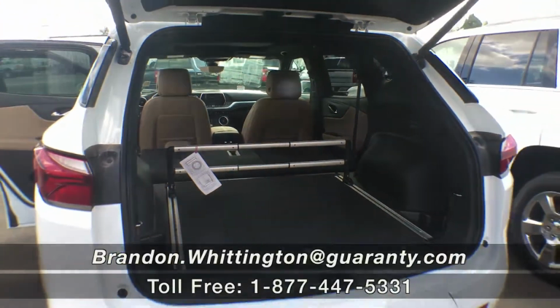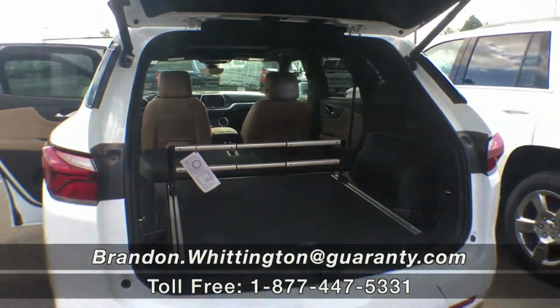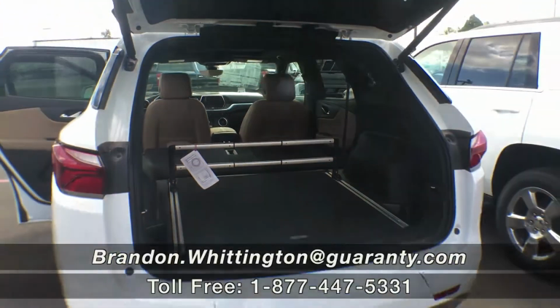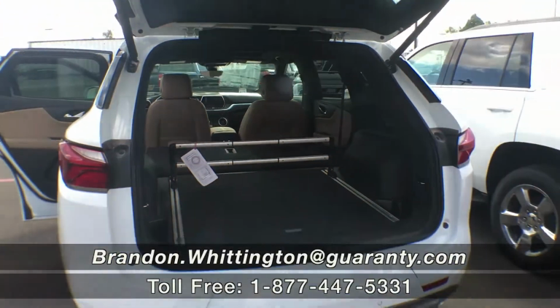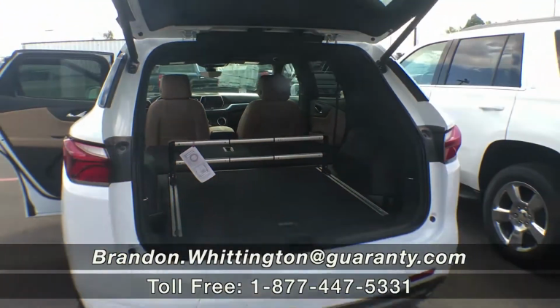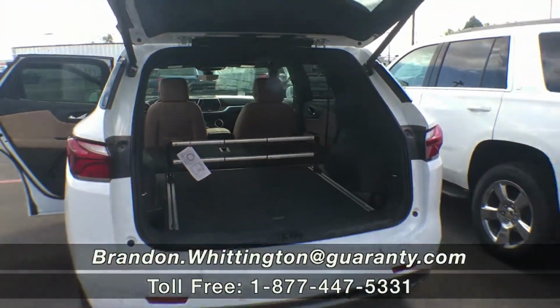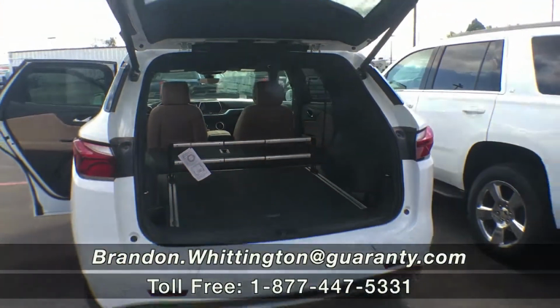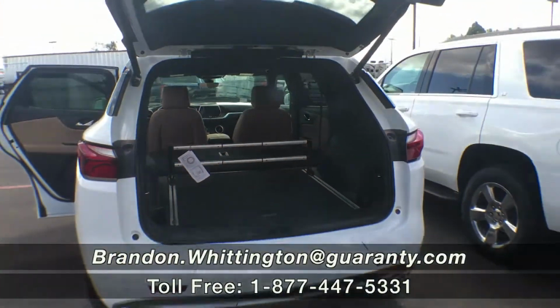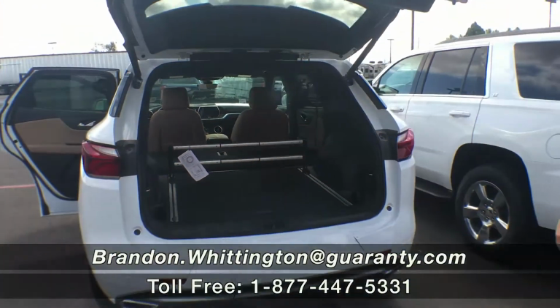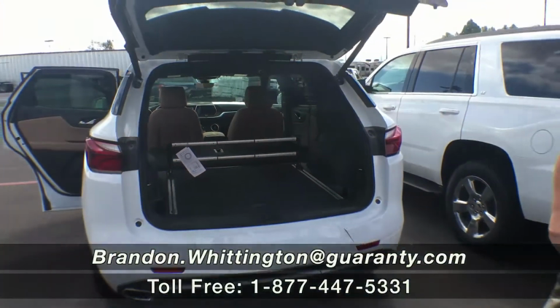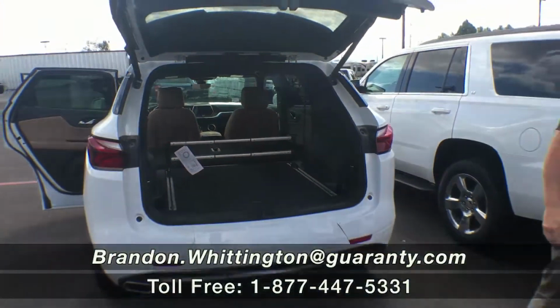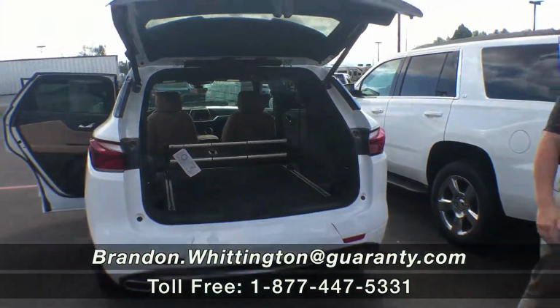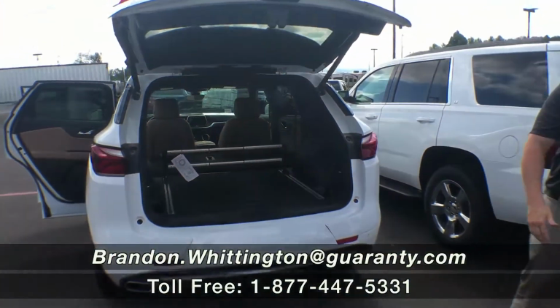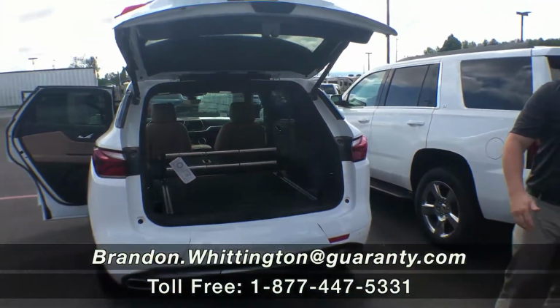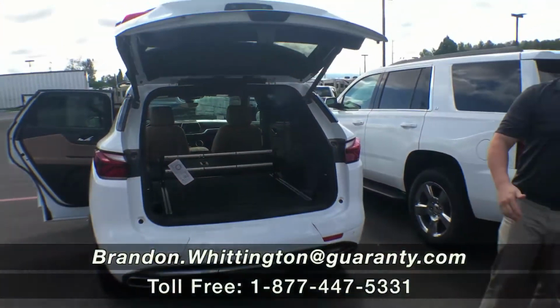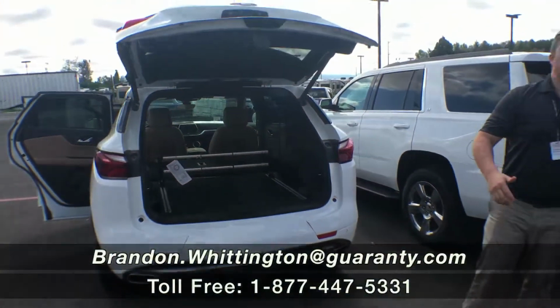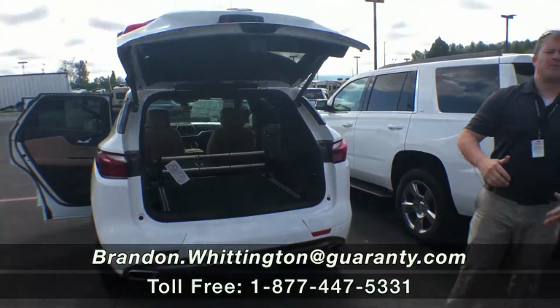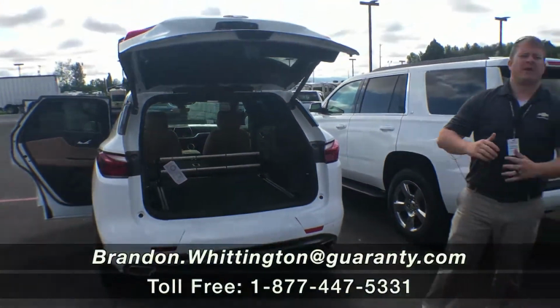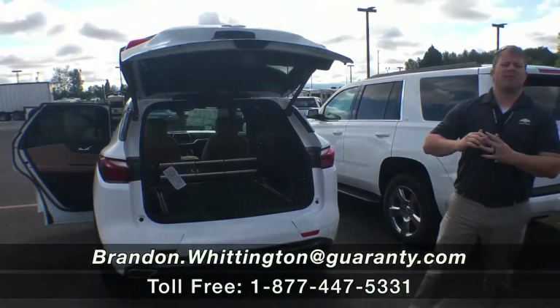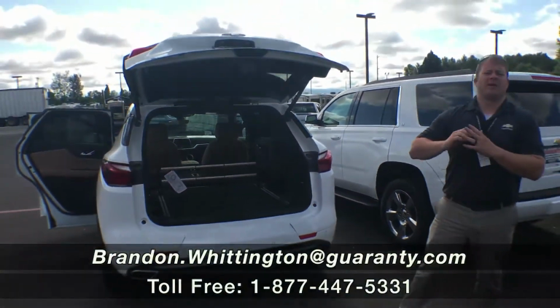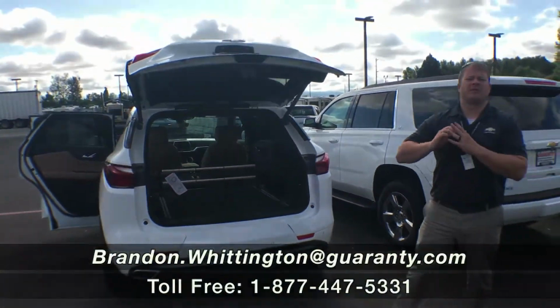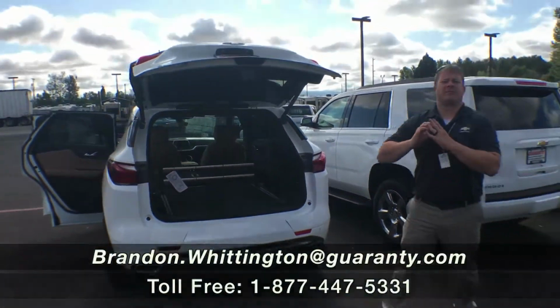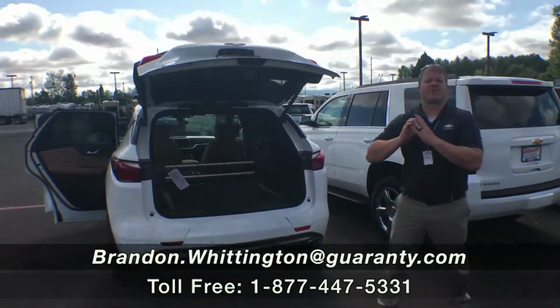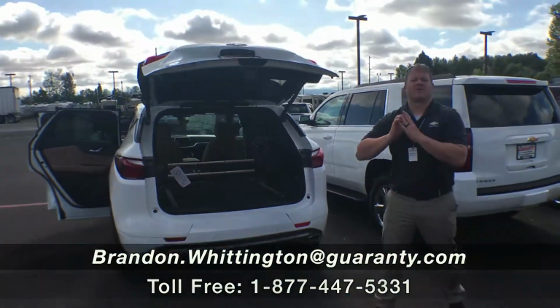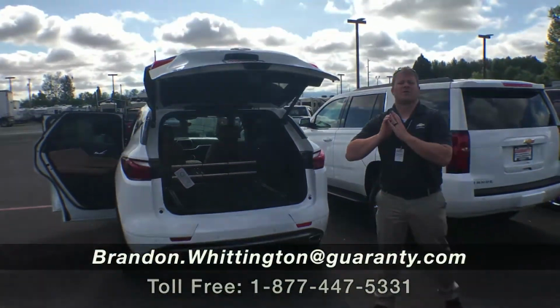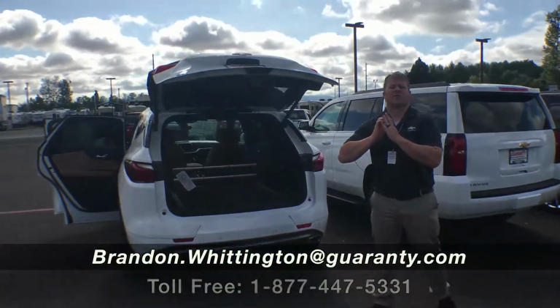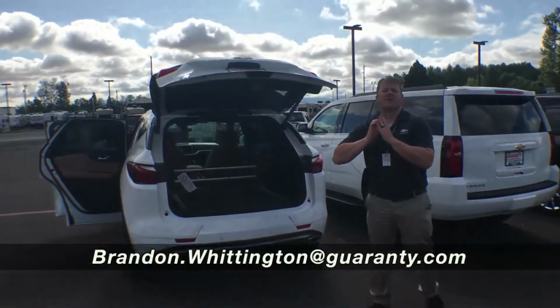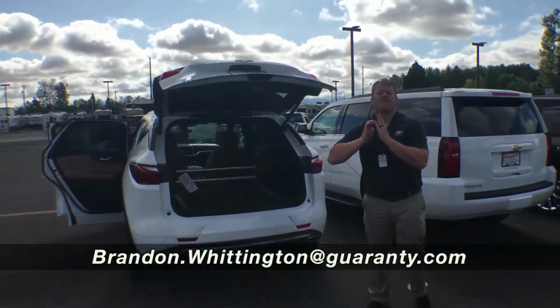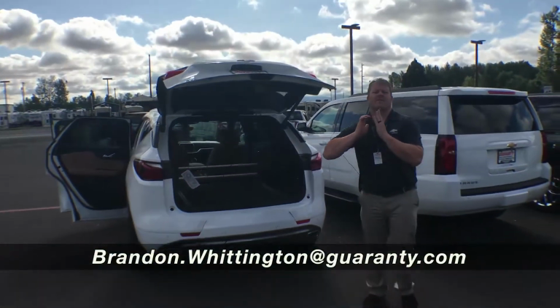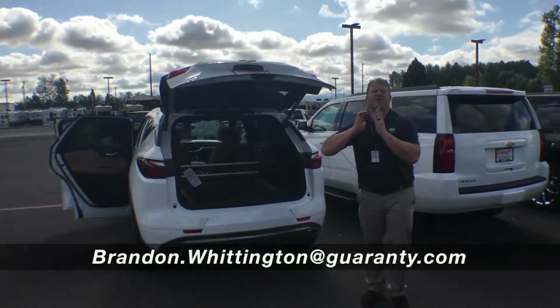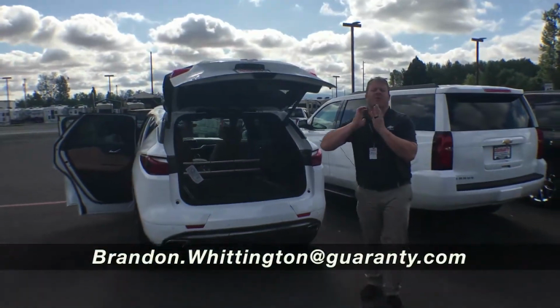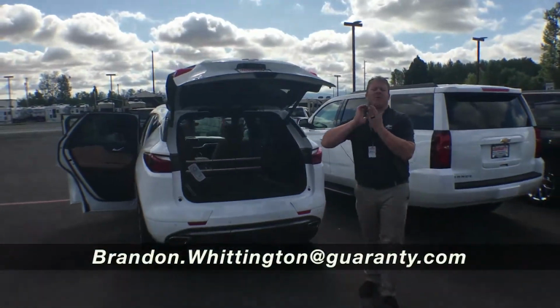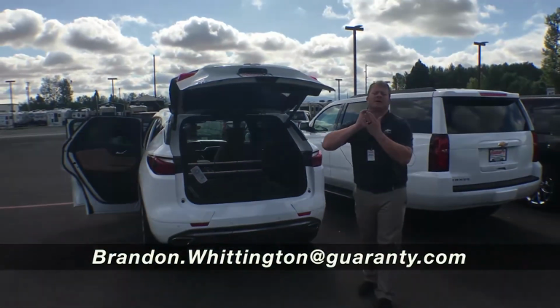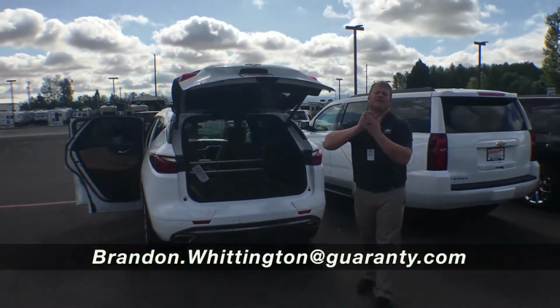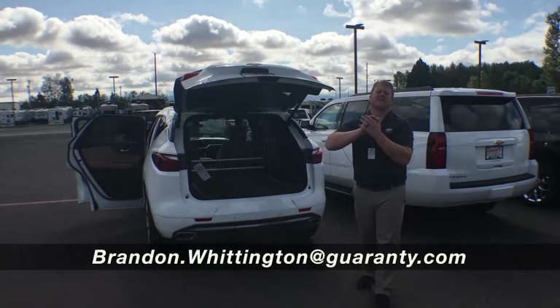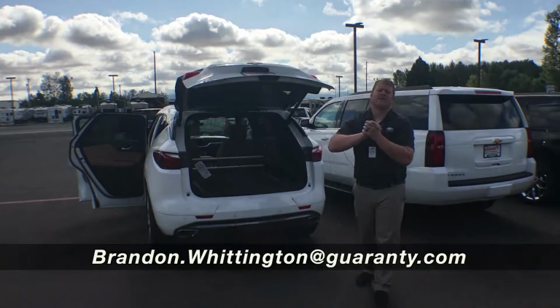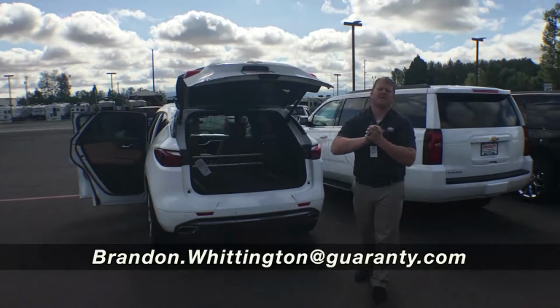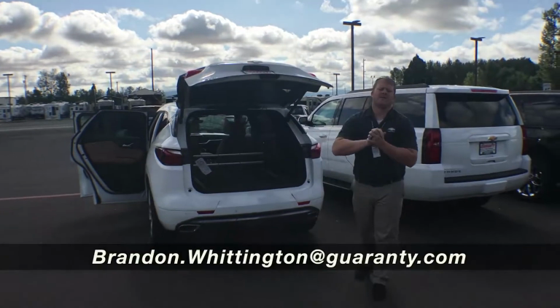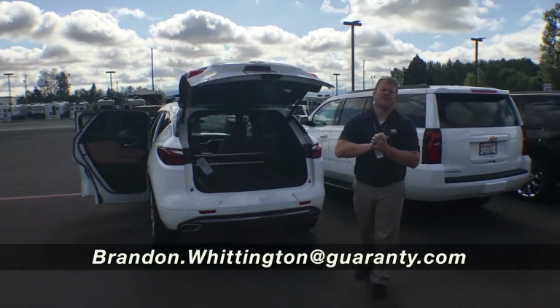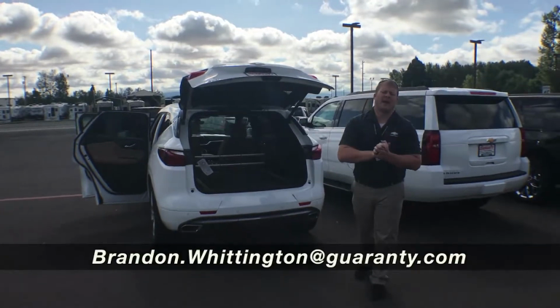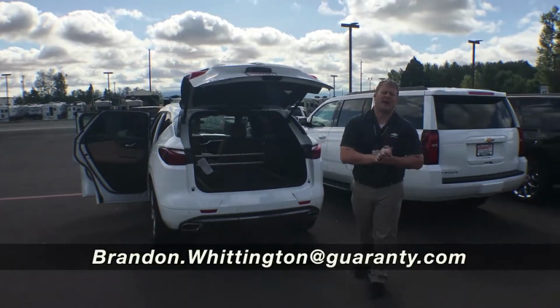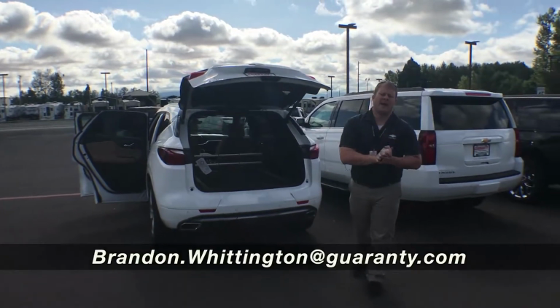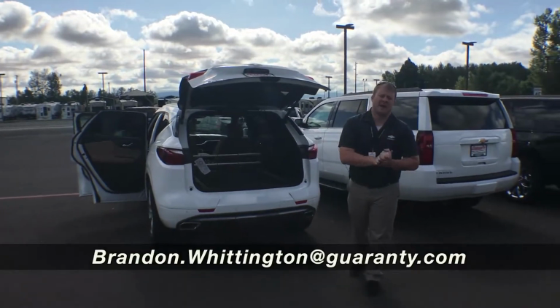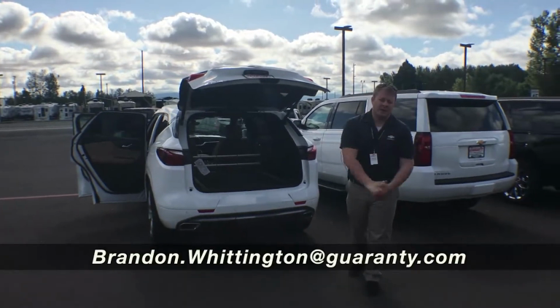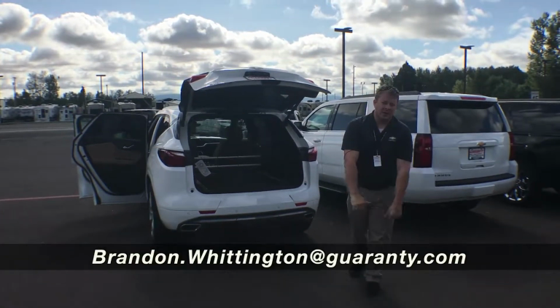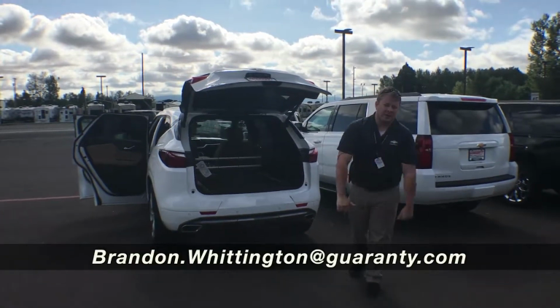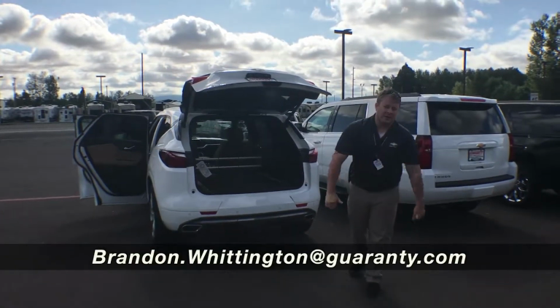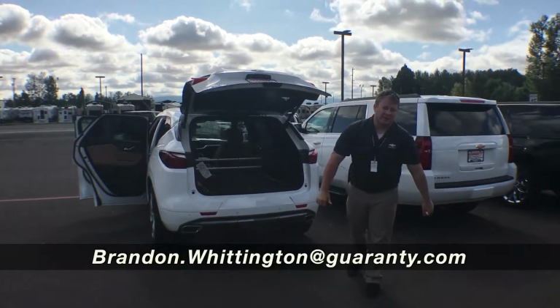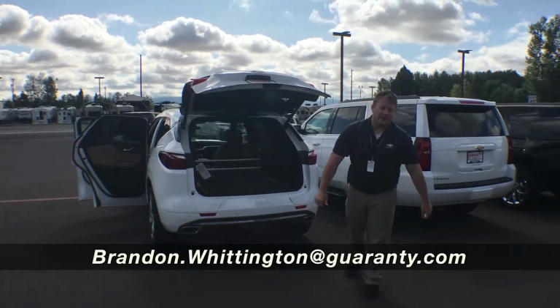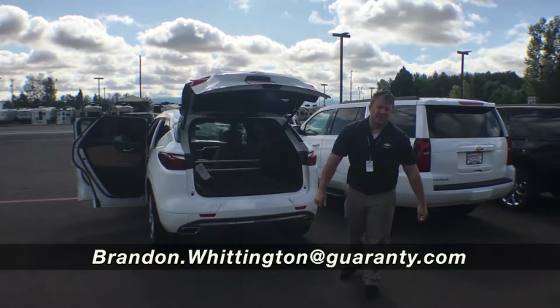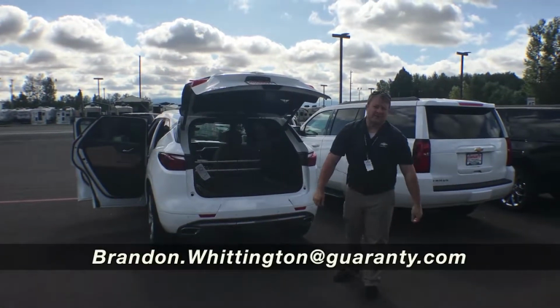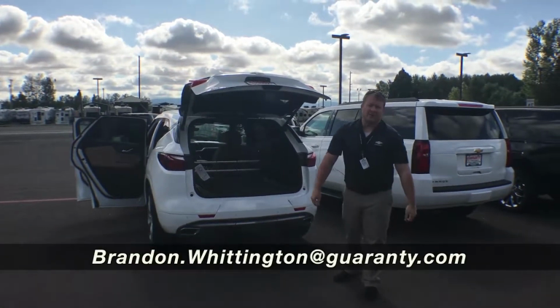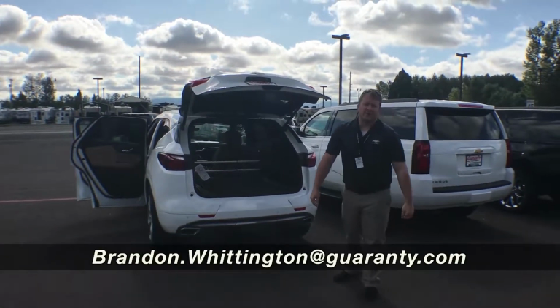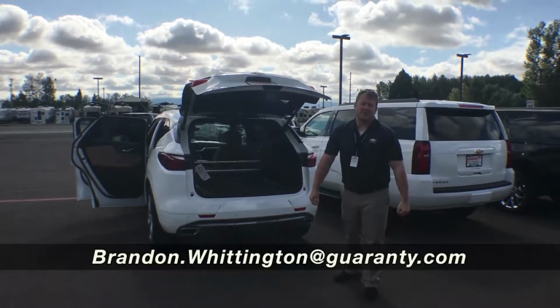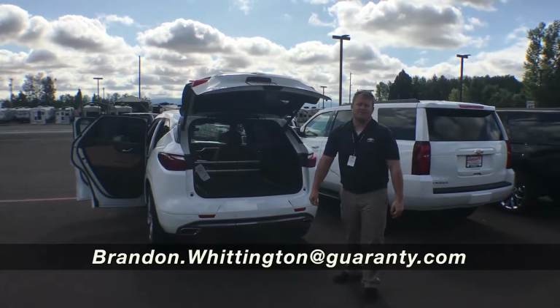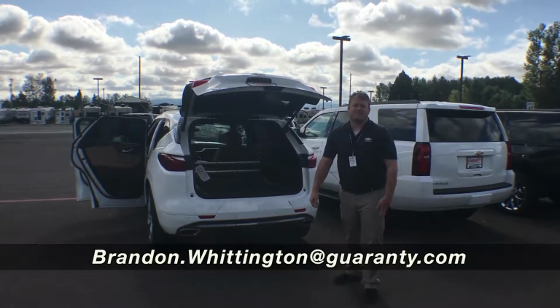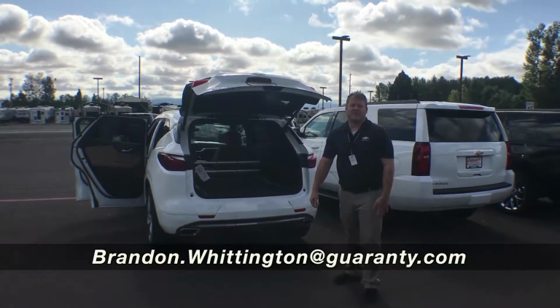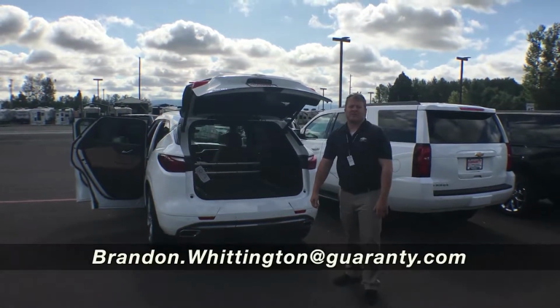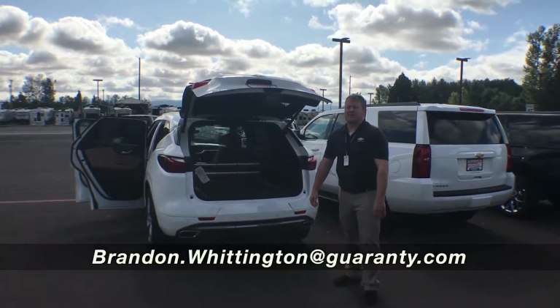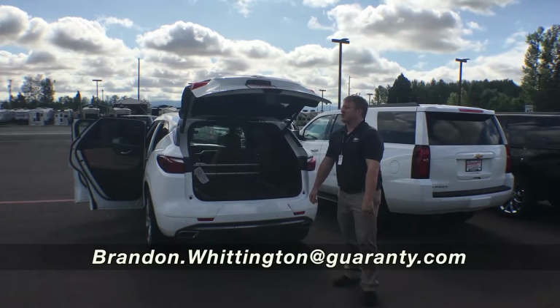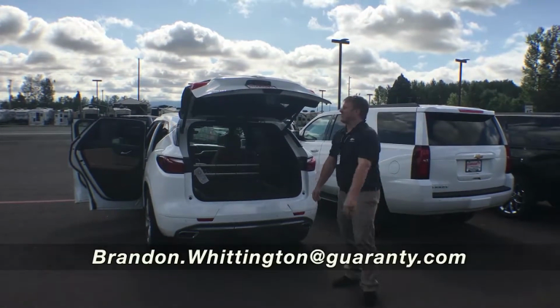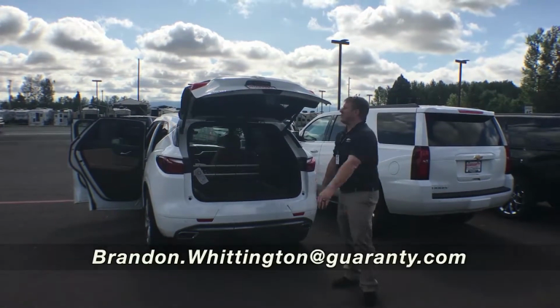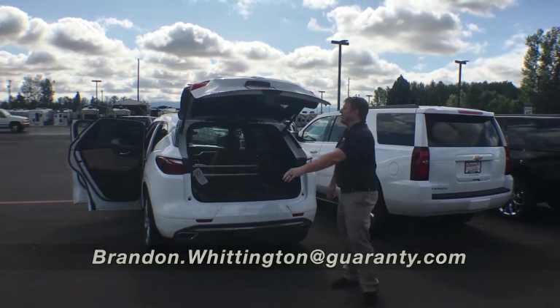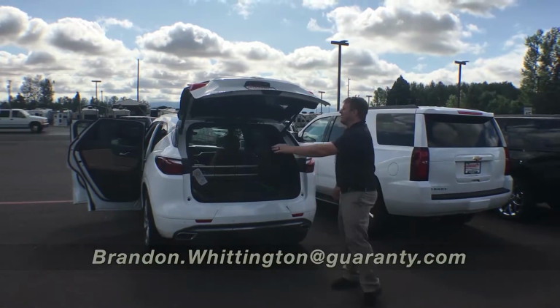For some more information on the Chevrolet Blazer, phone number is 541-729-3772. Thanks so much. Have a great day.